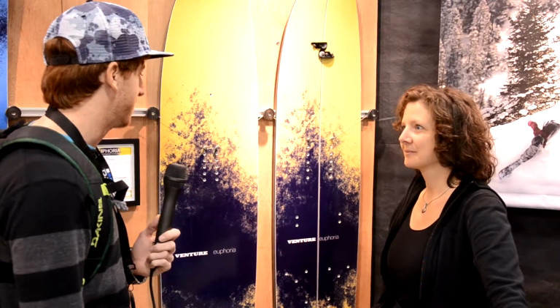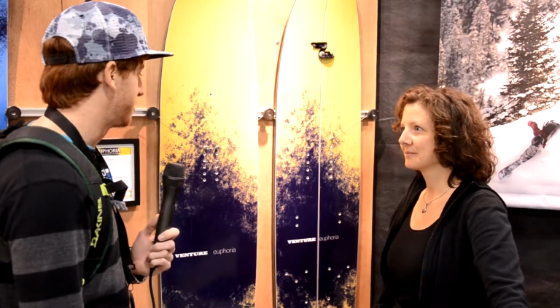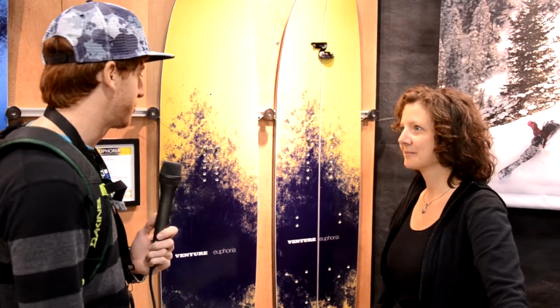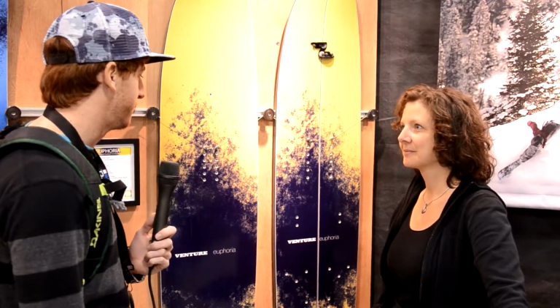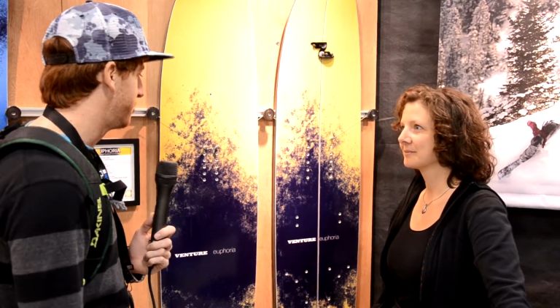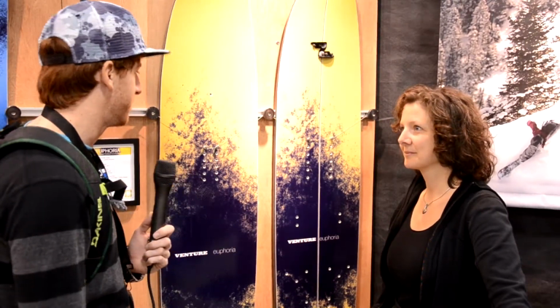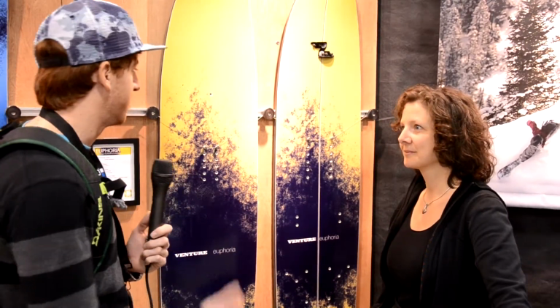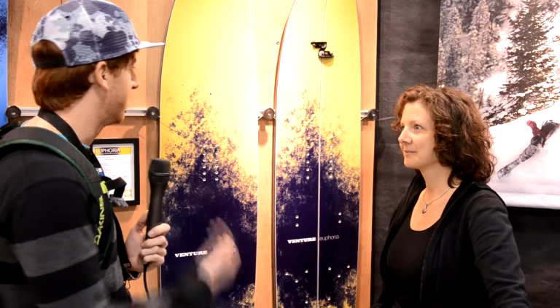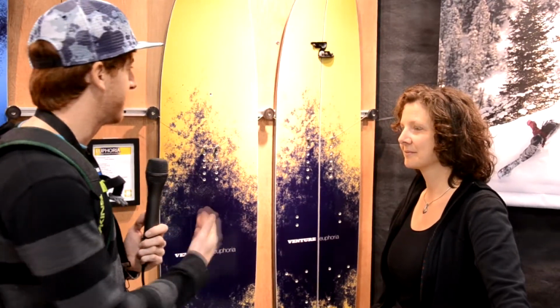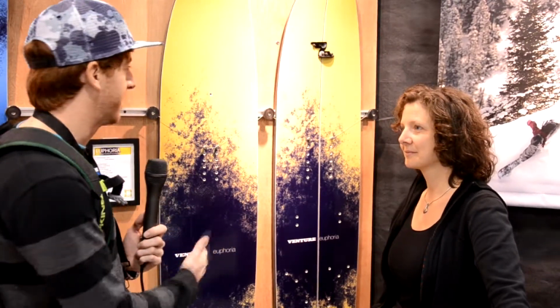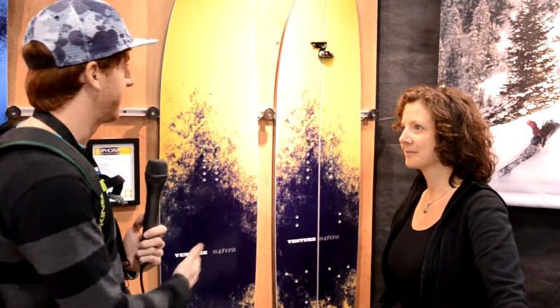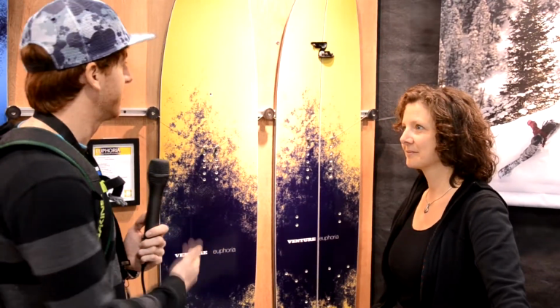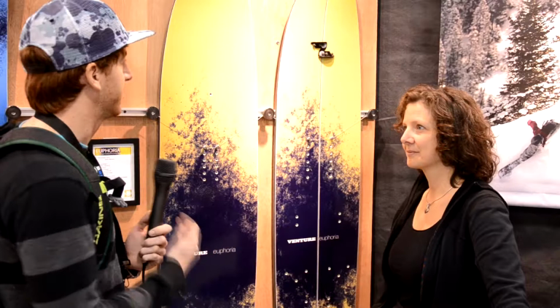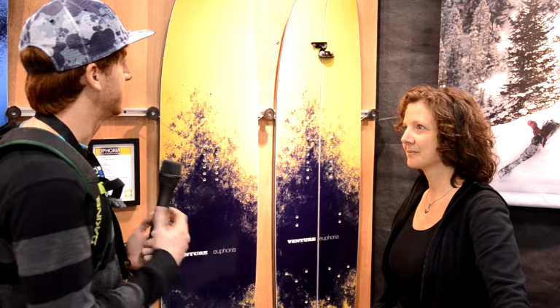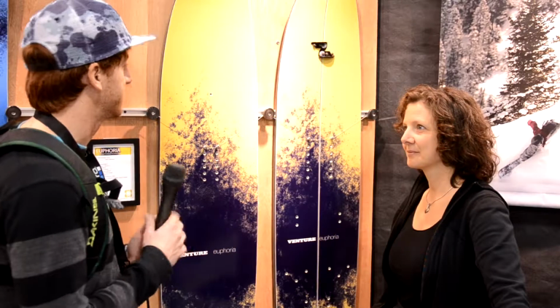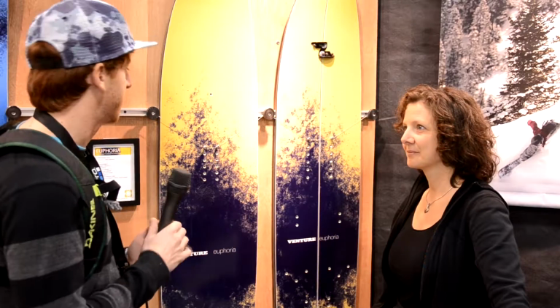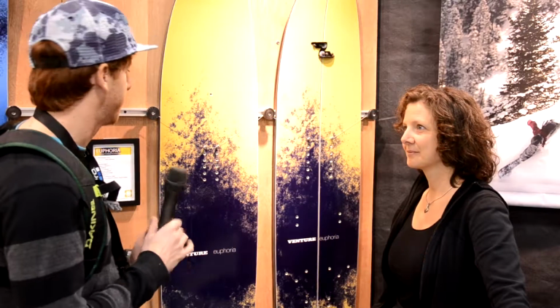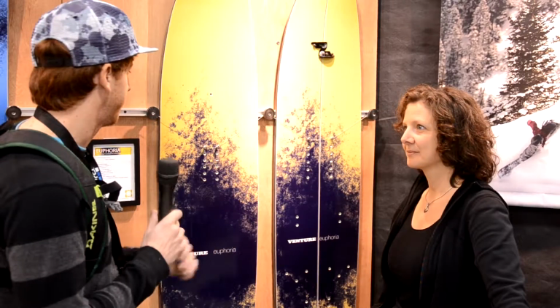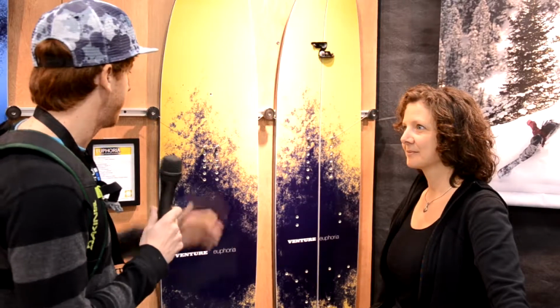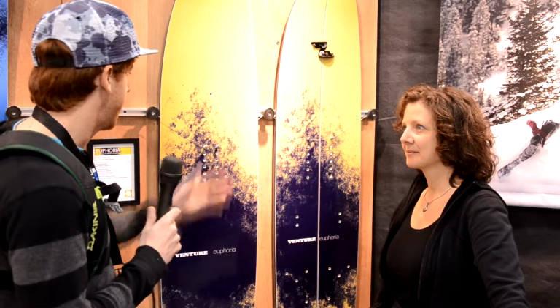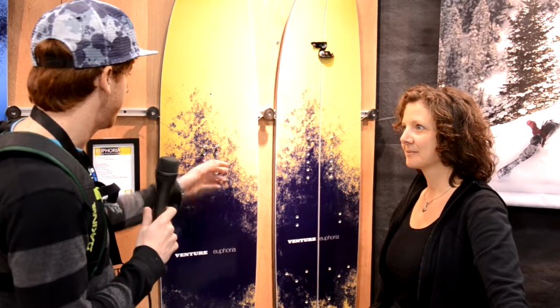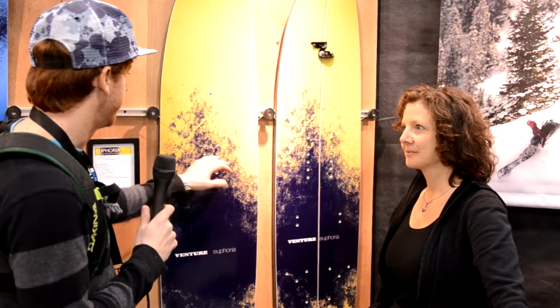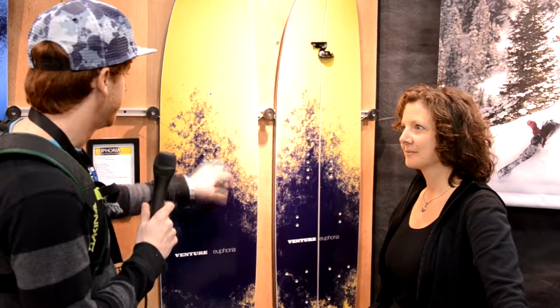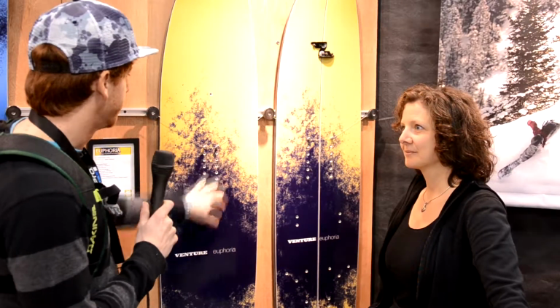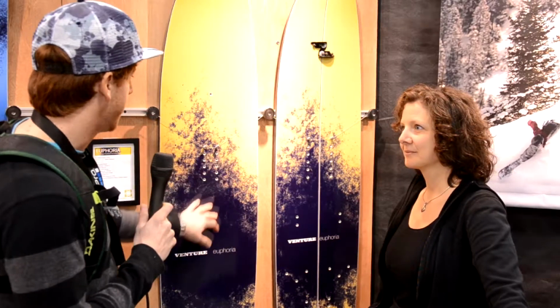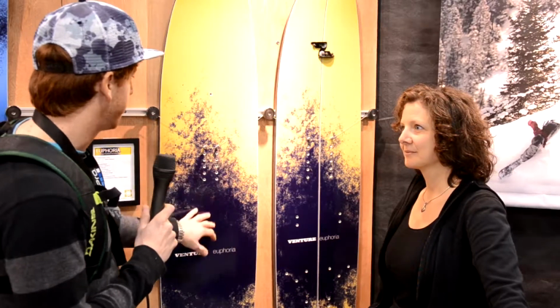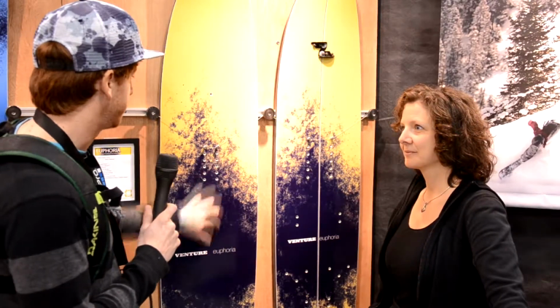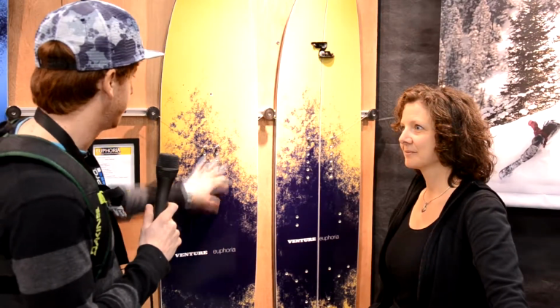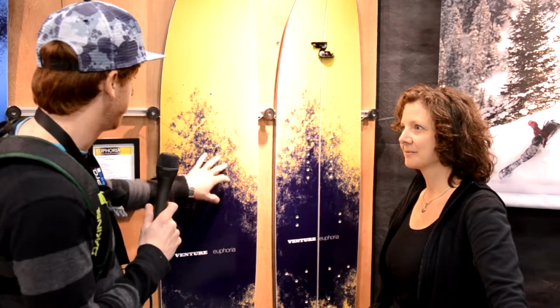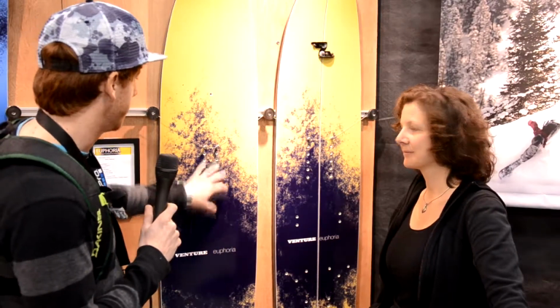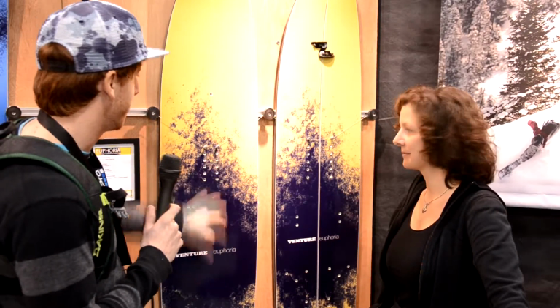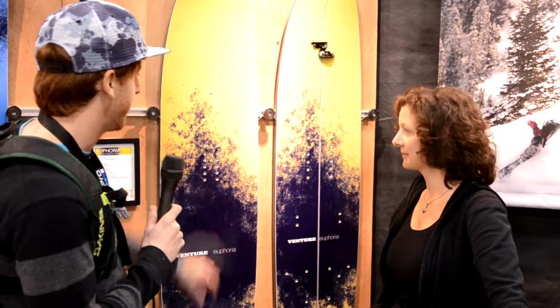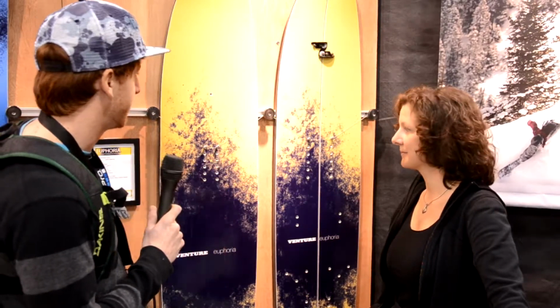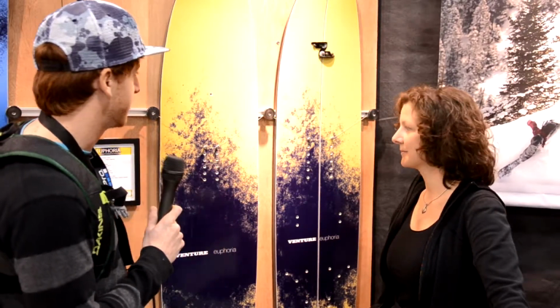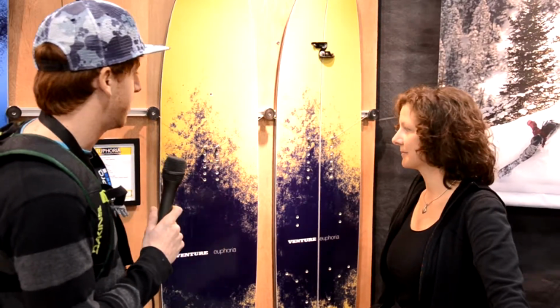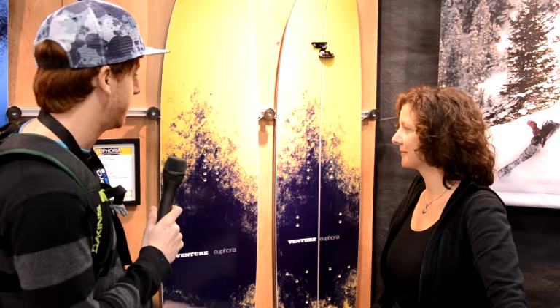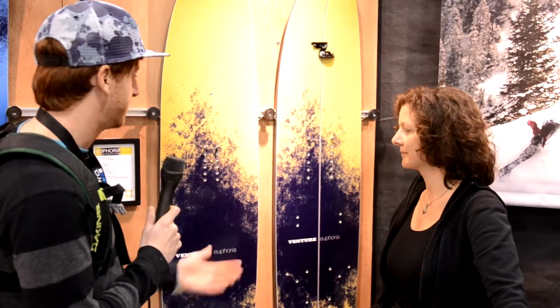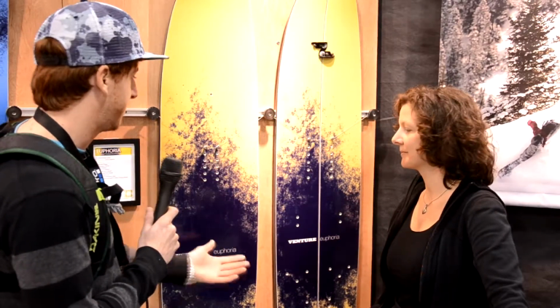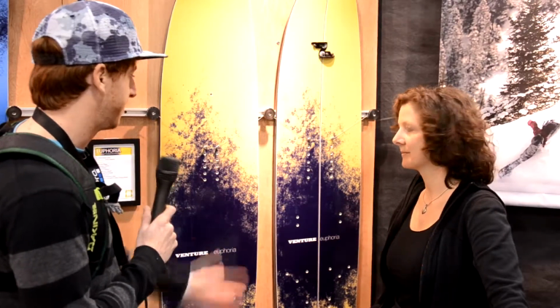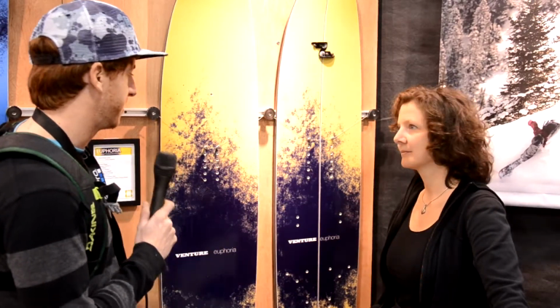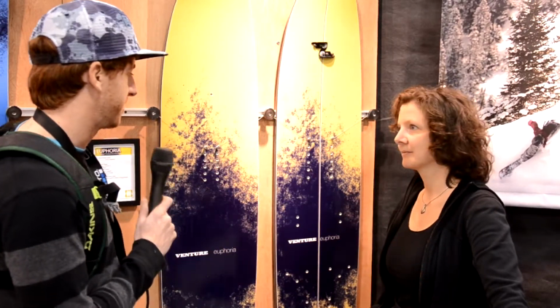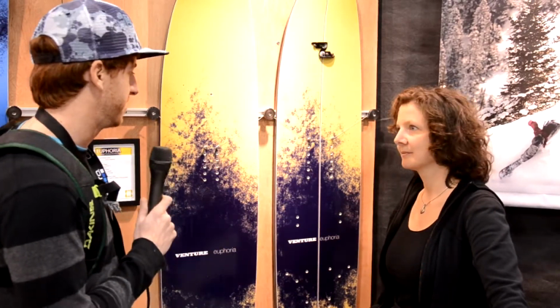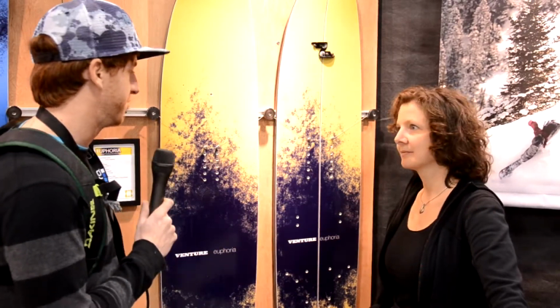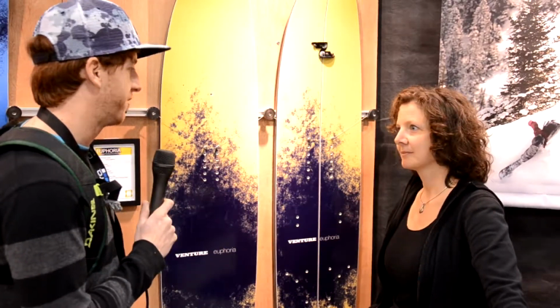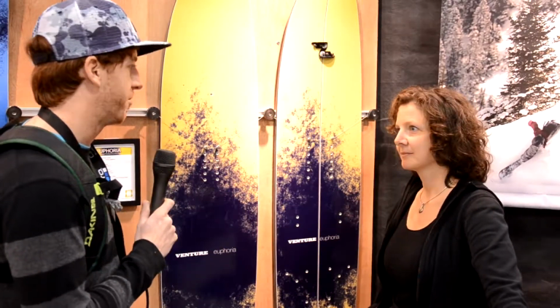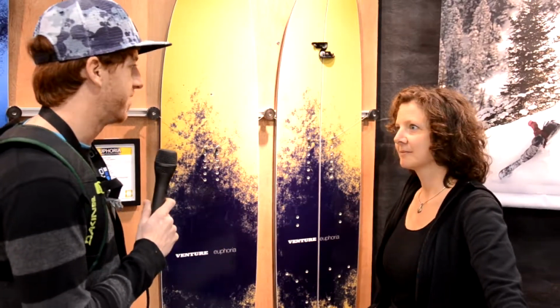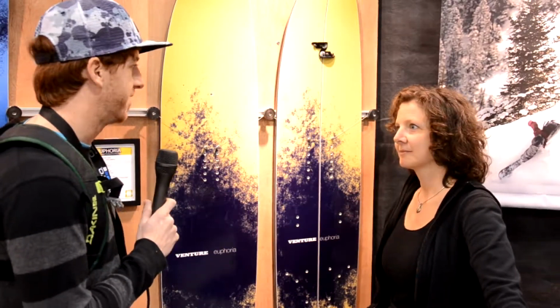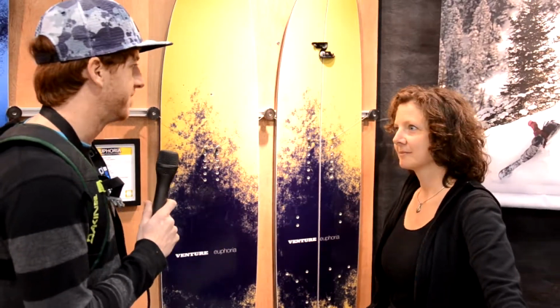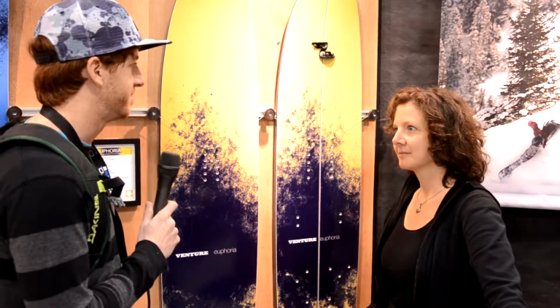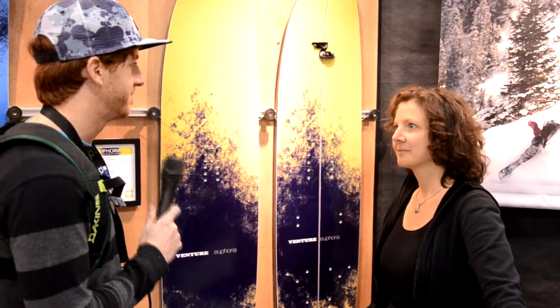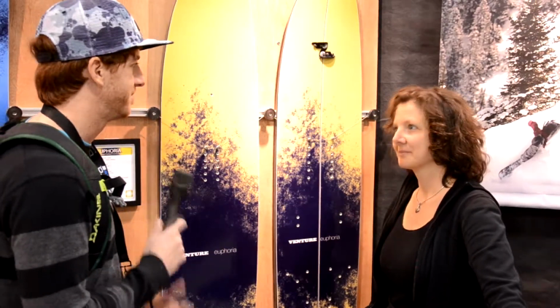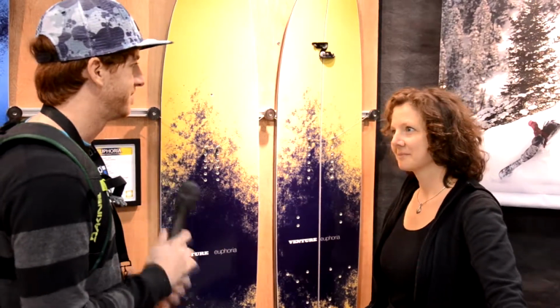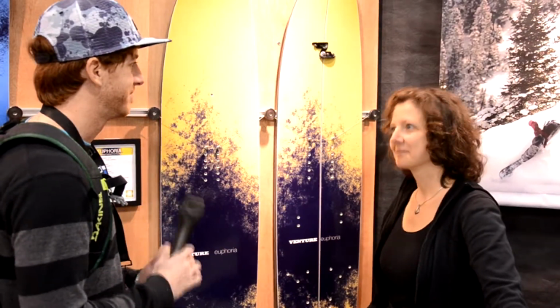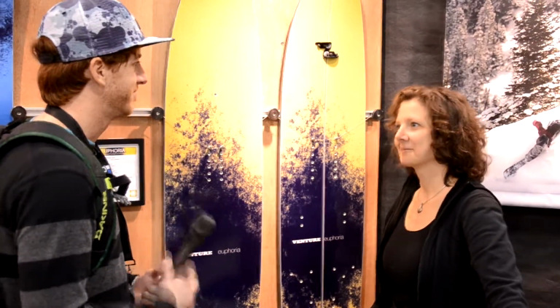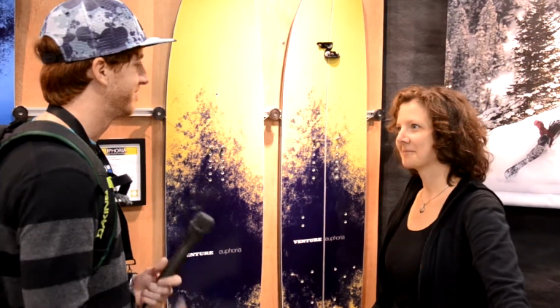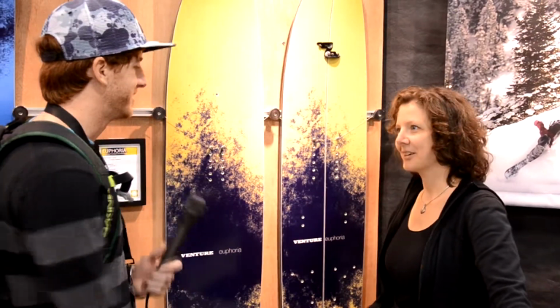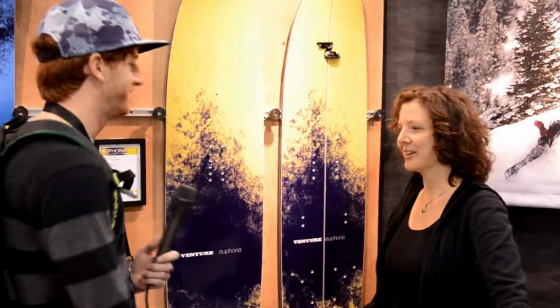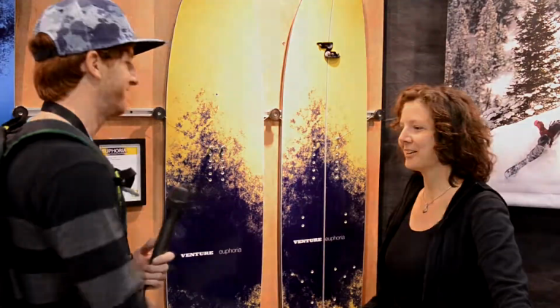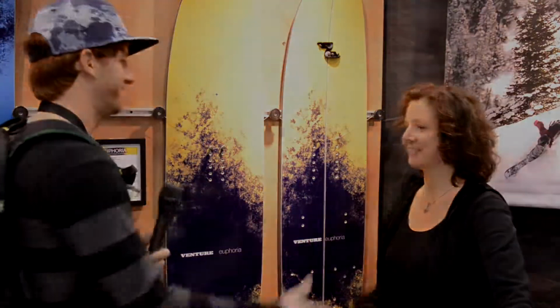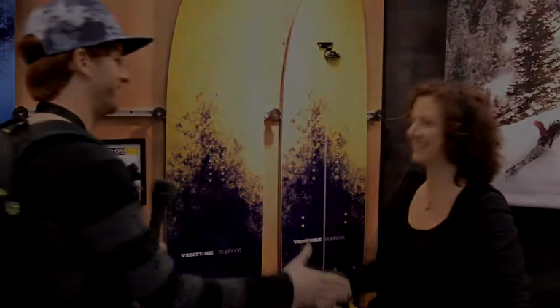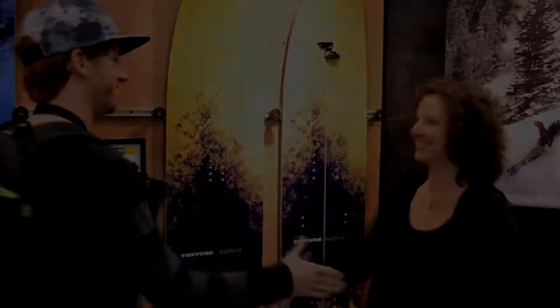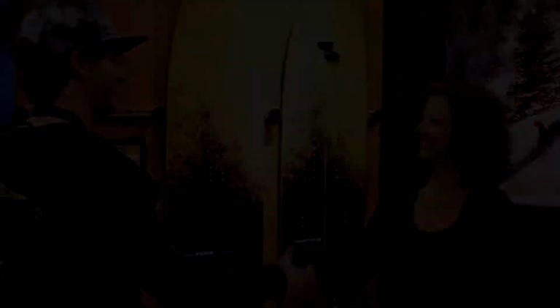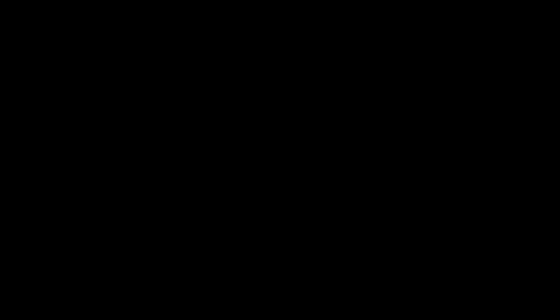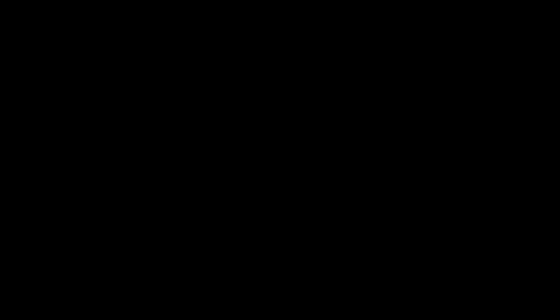True. If you're looking to surf and have the option of putting your bindings on, definitely look into the Euphoria line. Right on. Thank you.